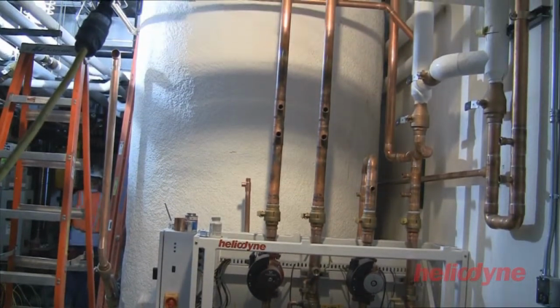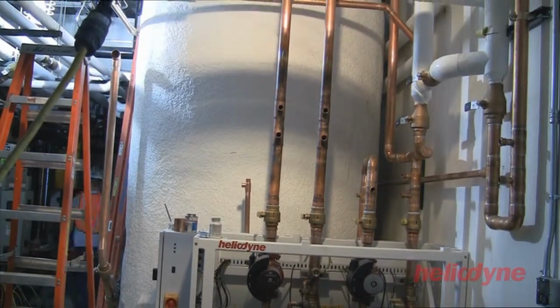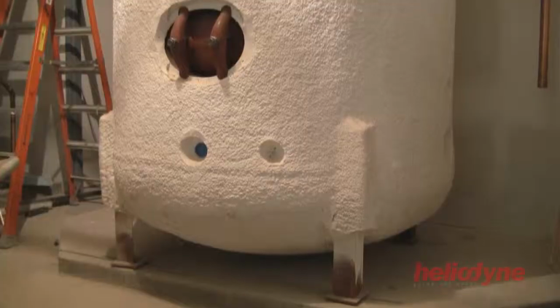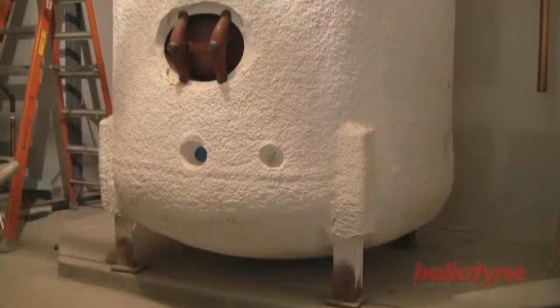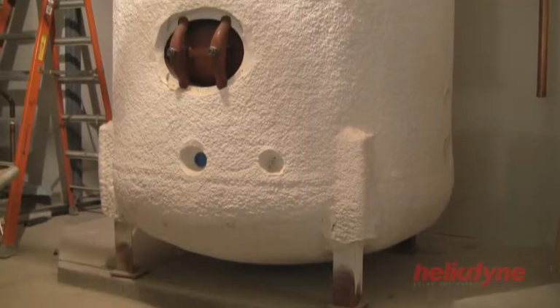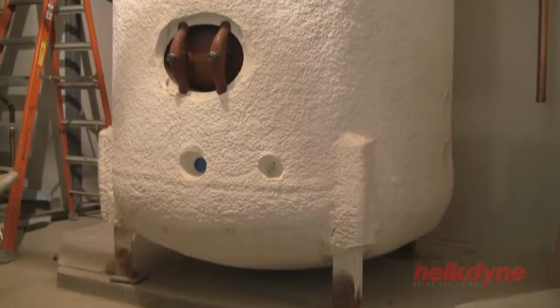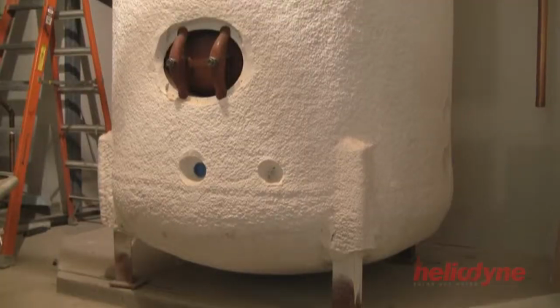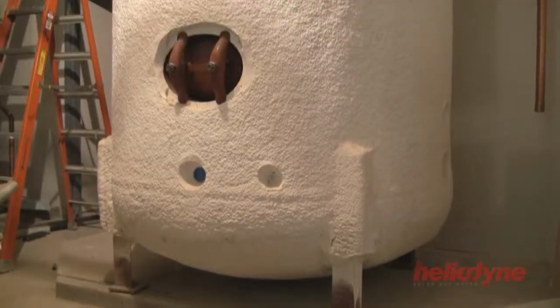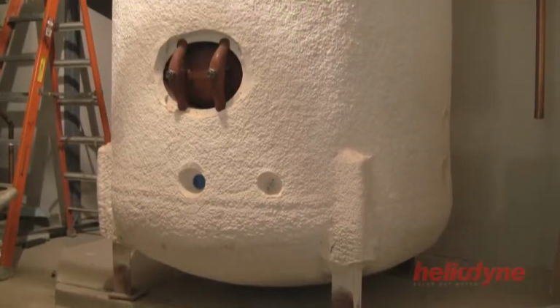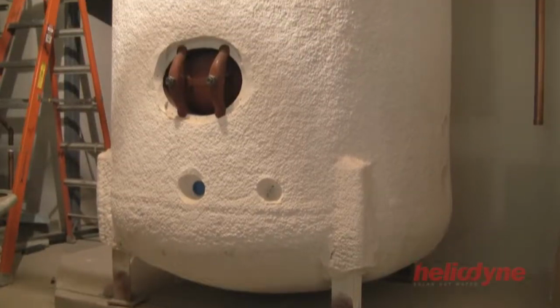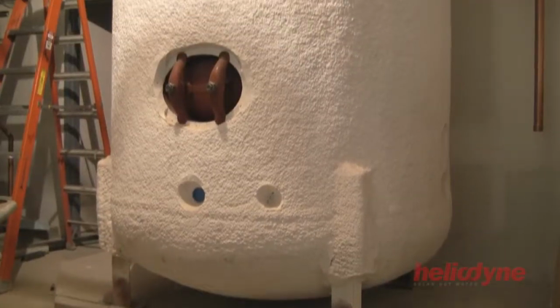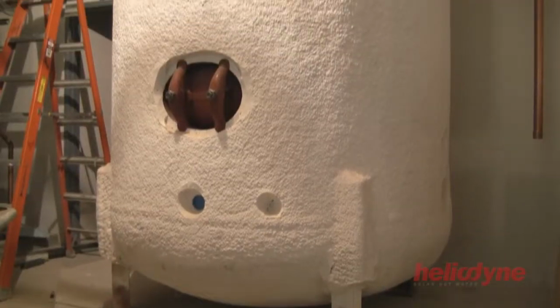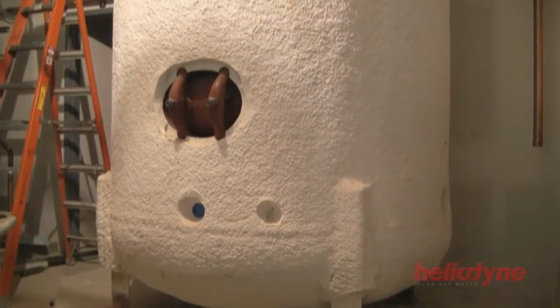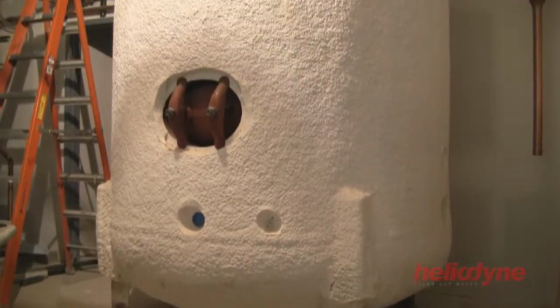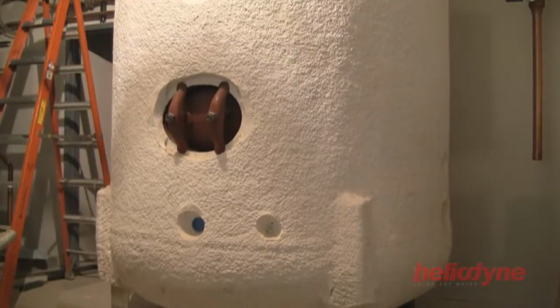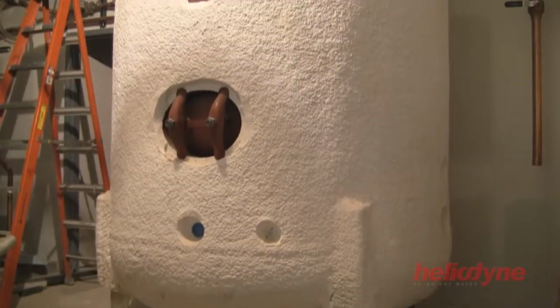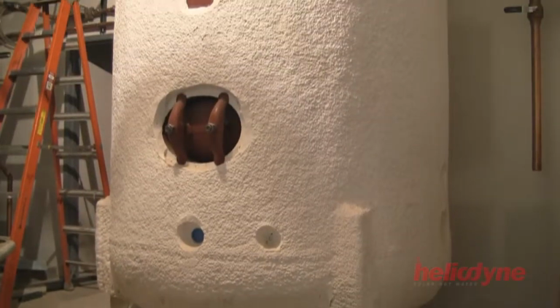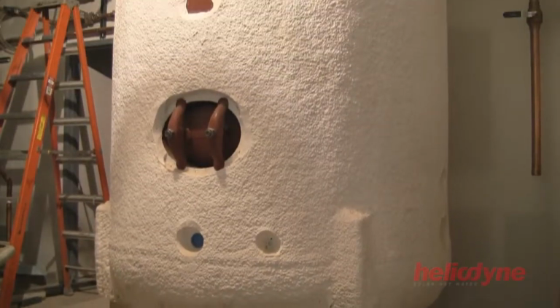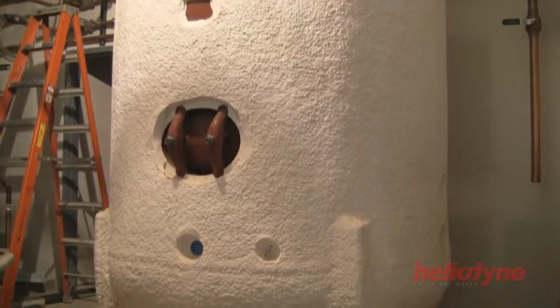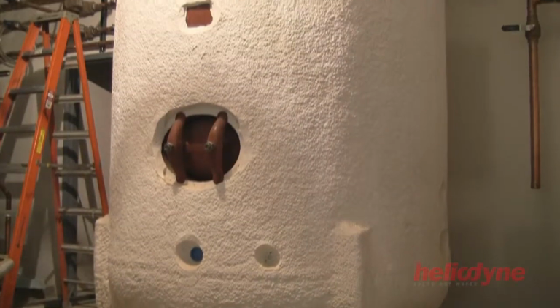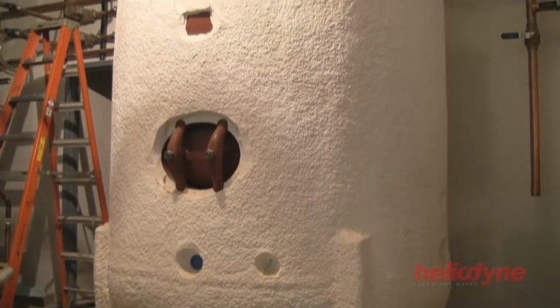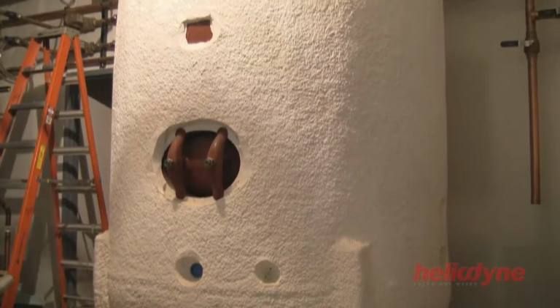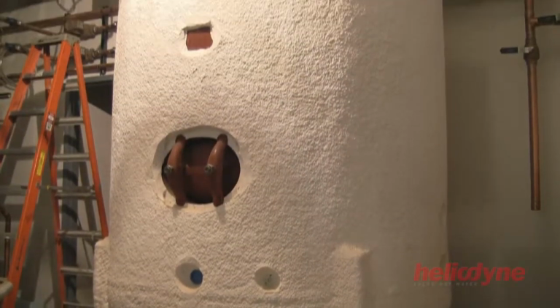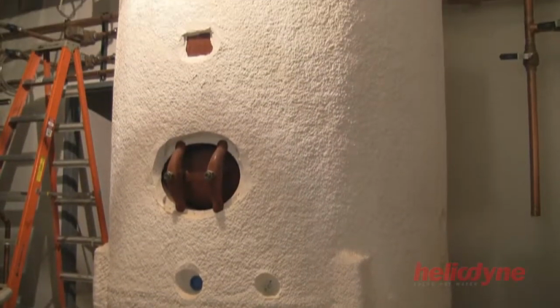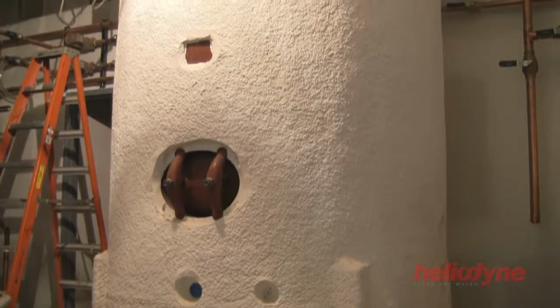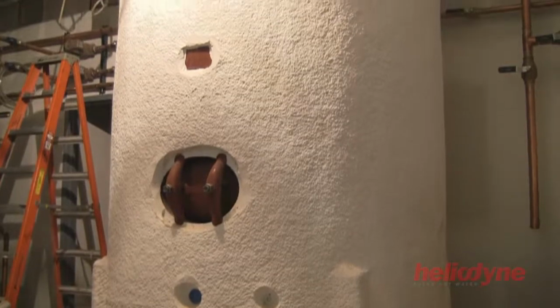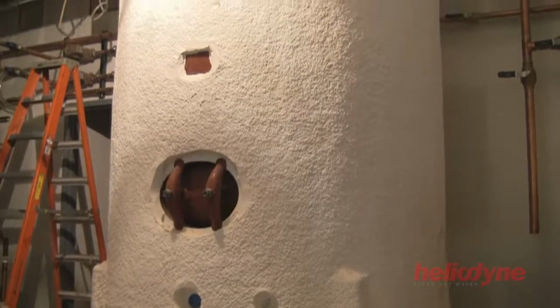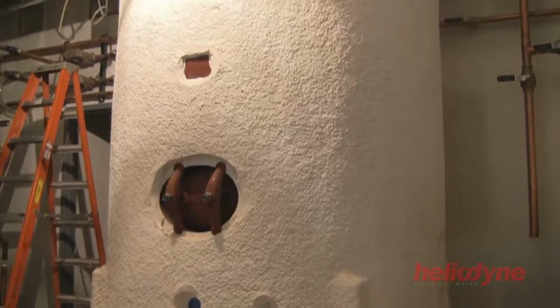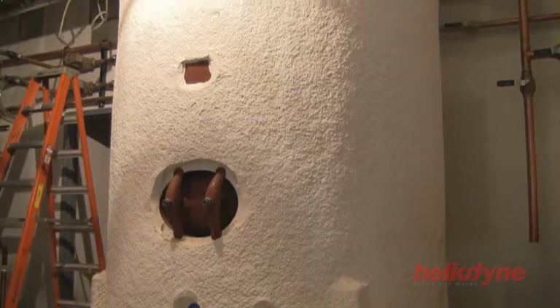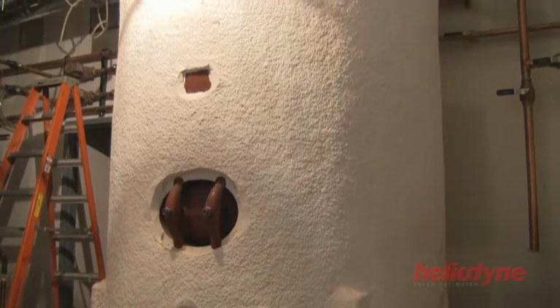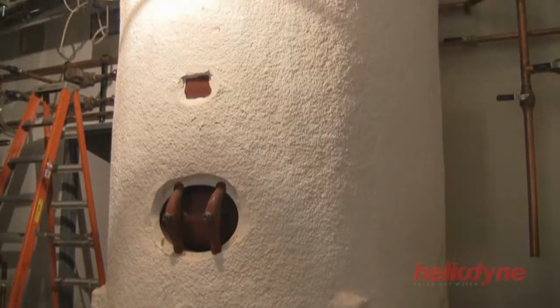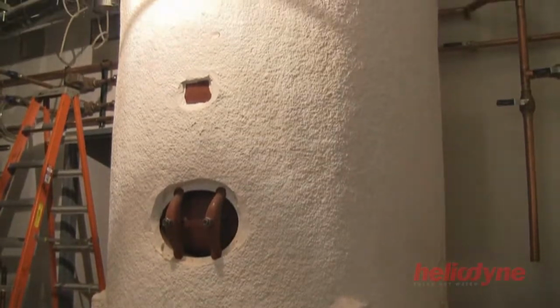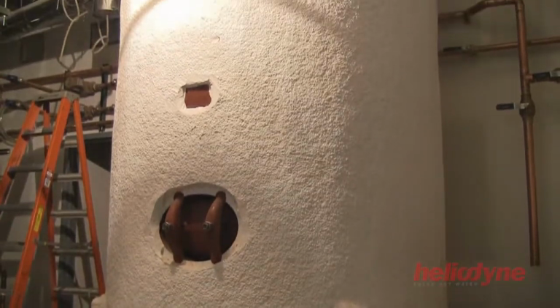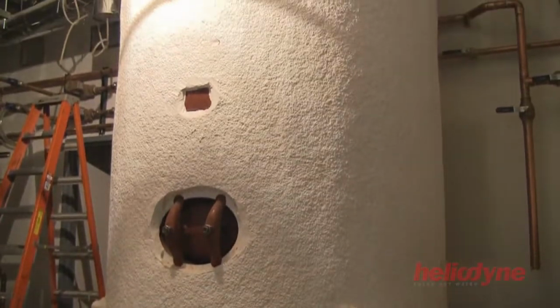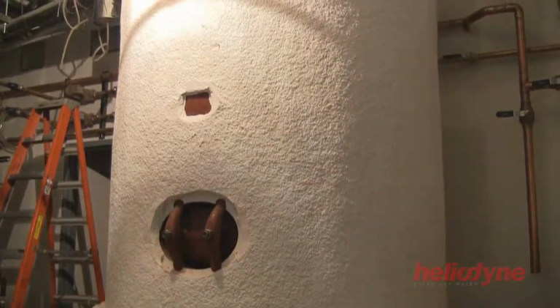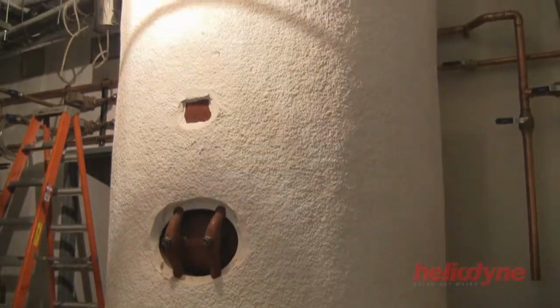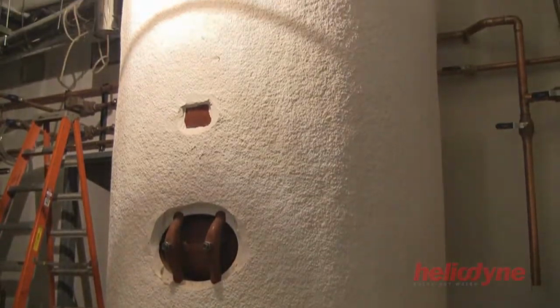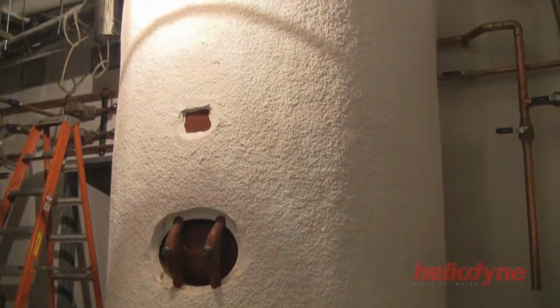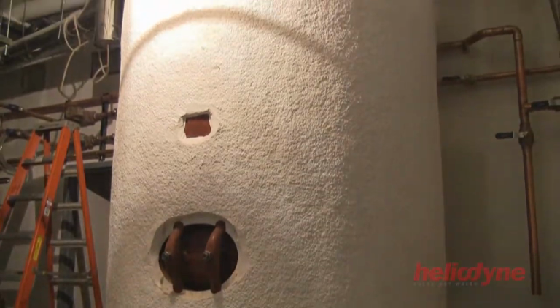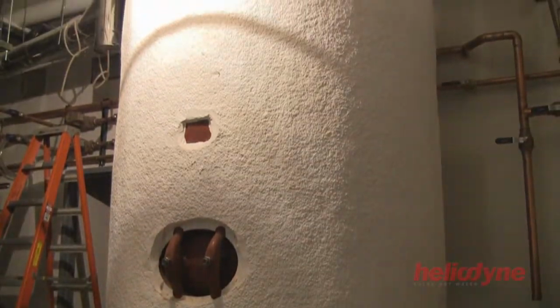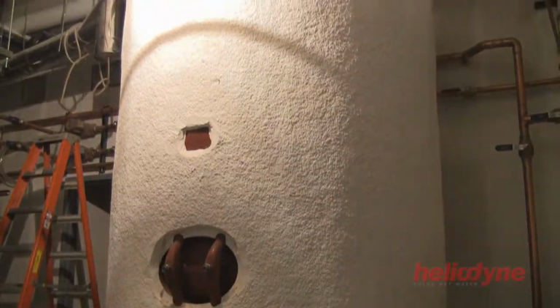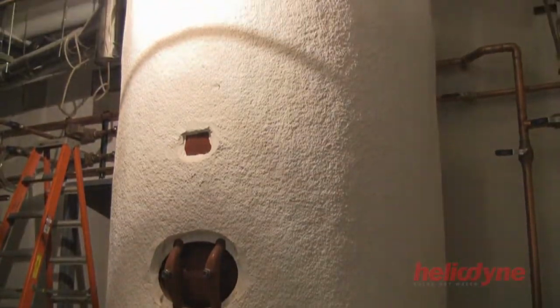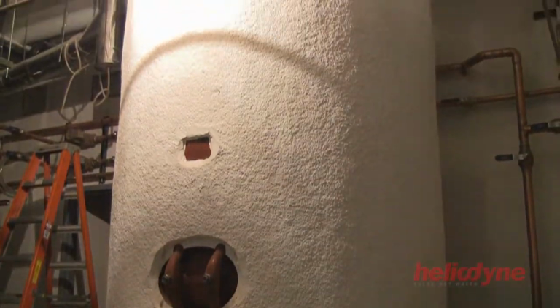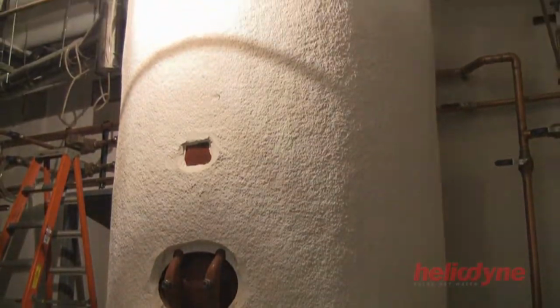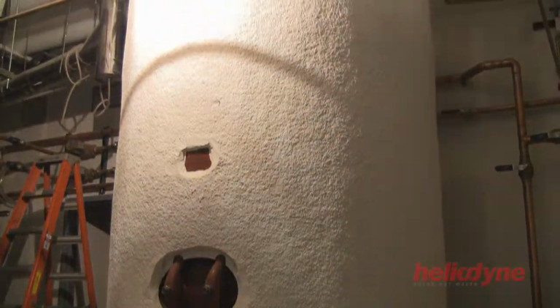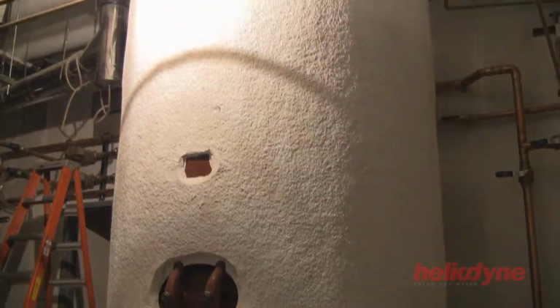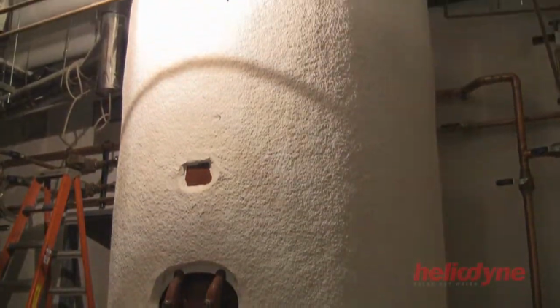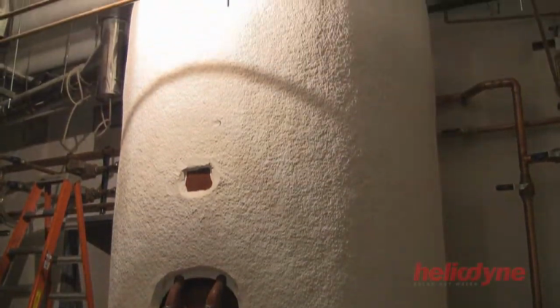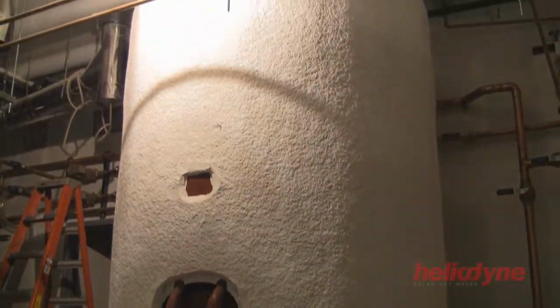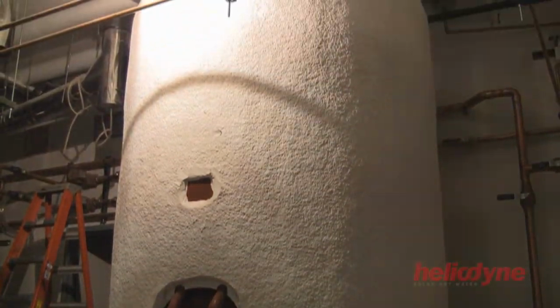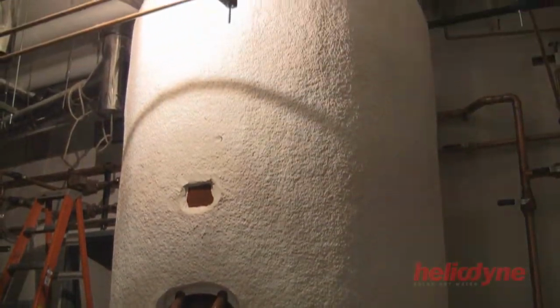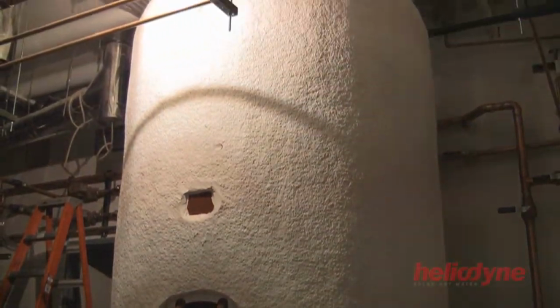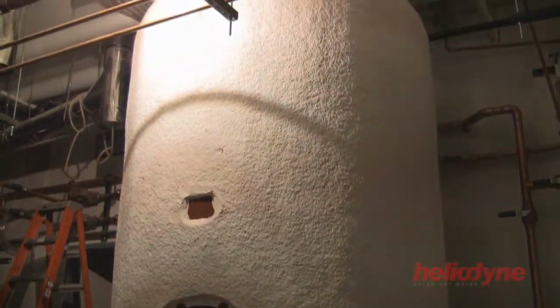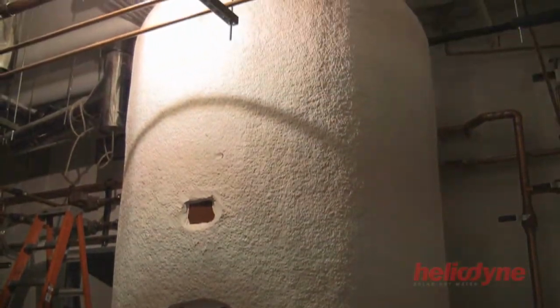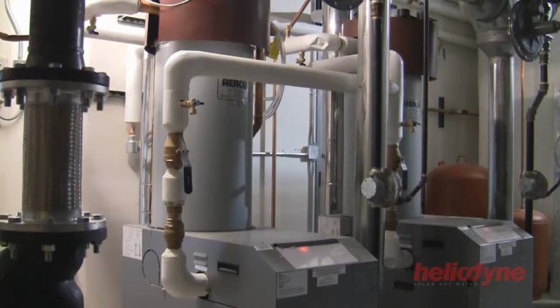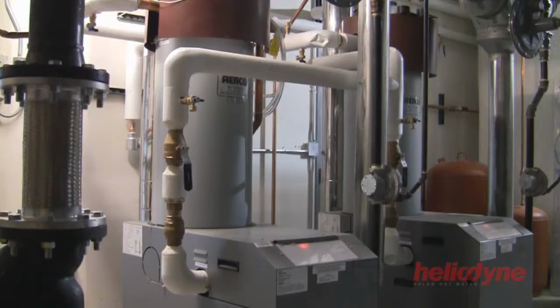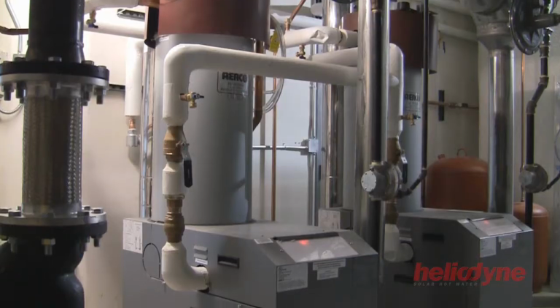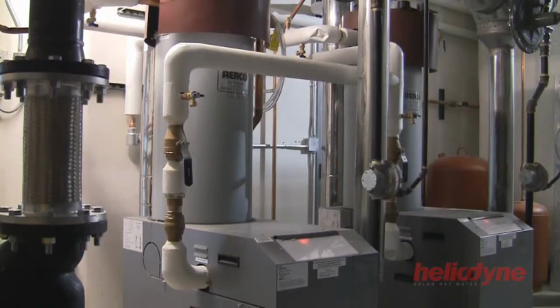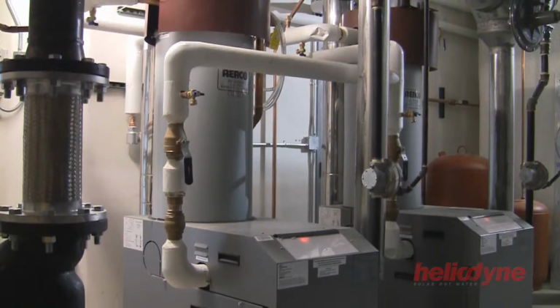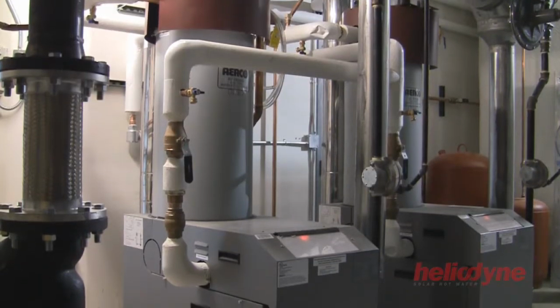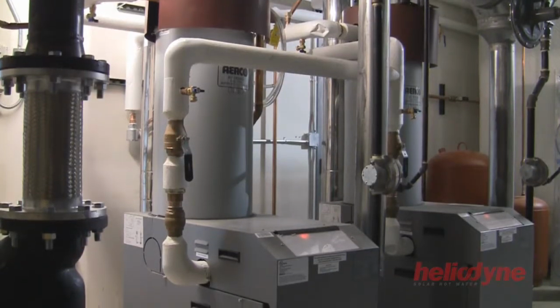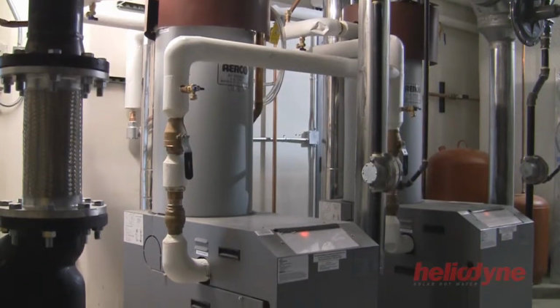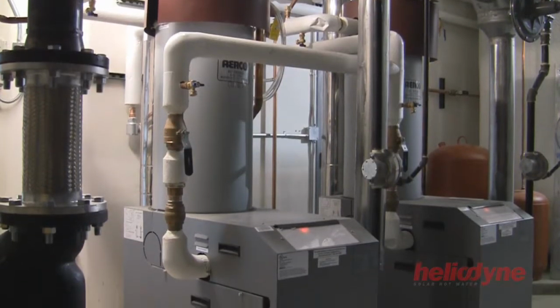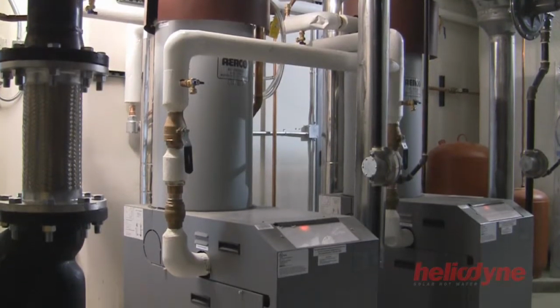The appliance will be connected to a solar storage tank, which in turn will feed solar heated water to the building's boilers.